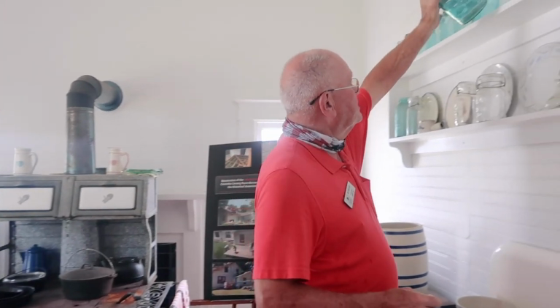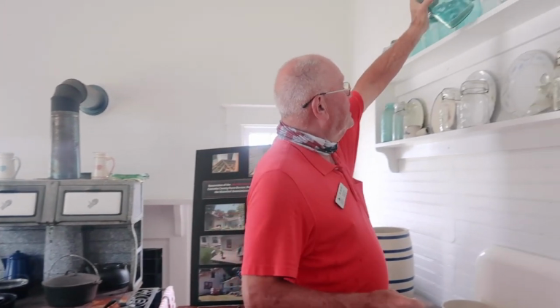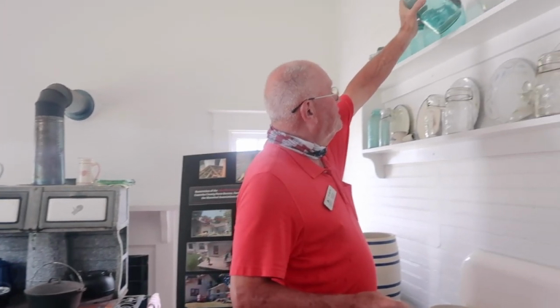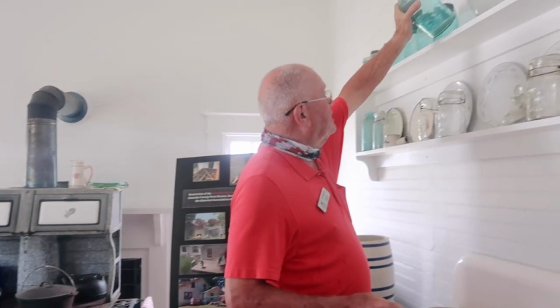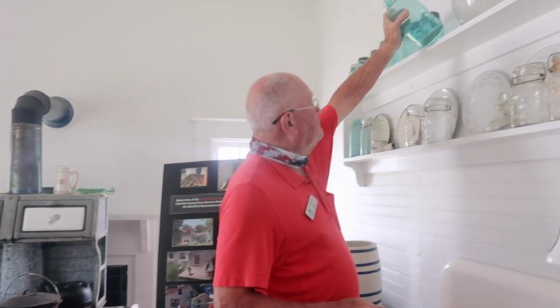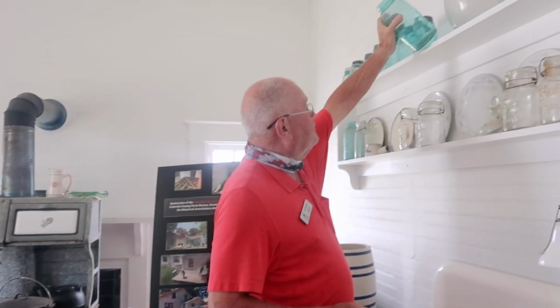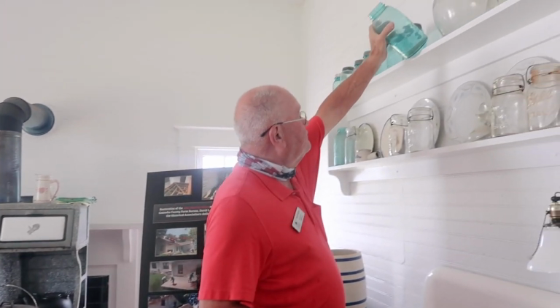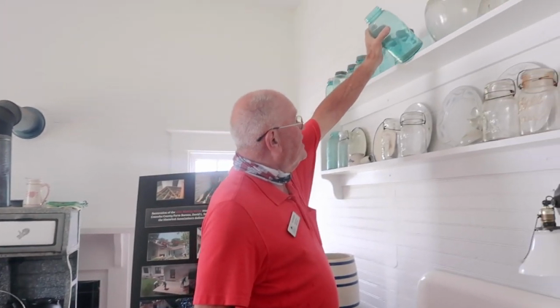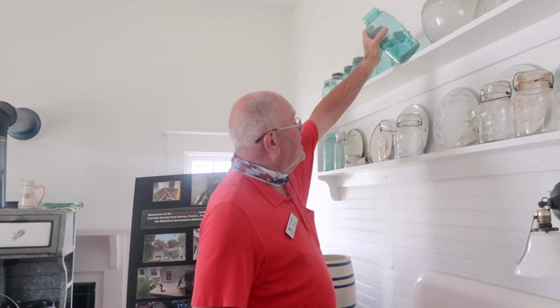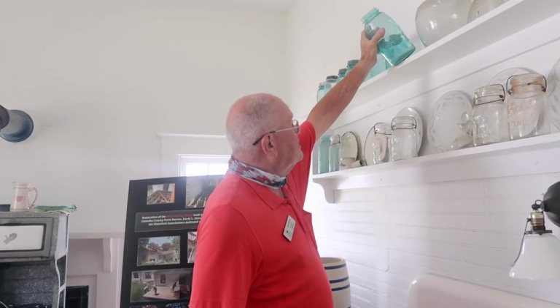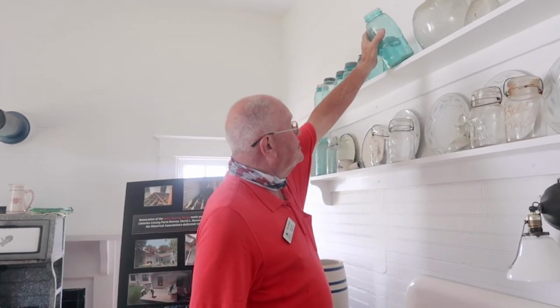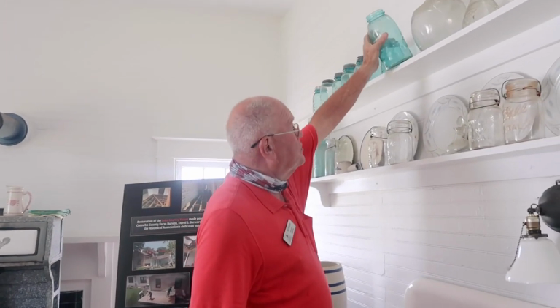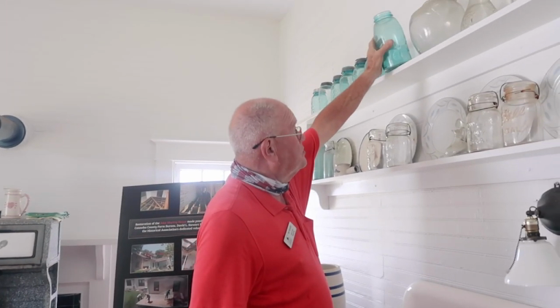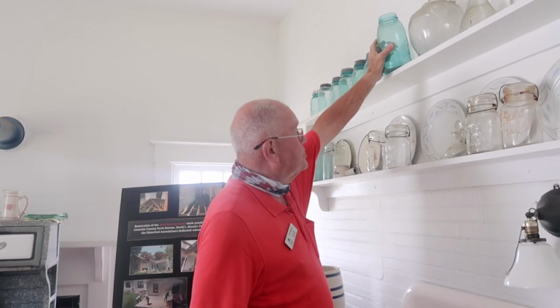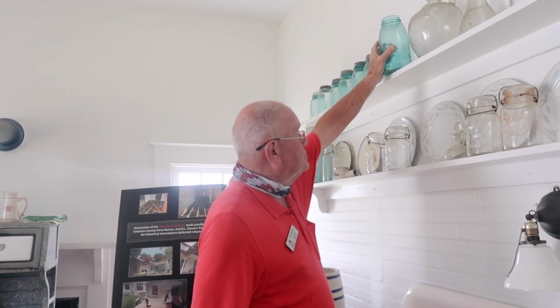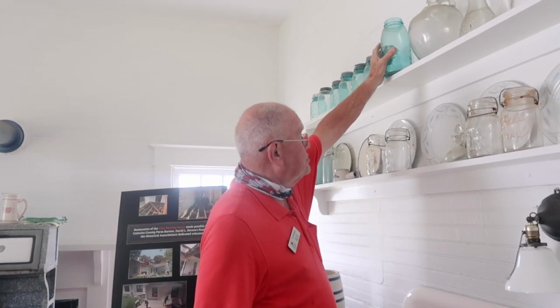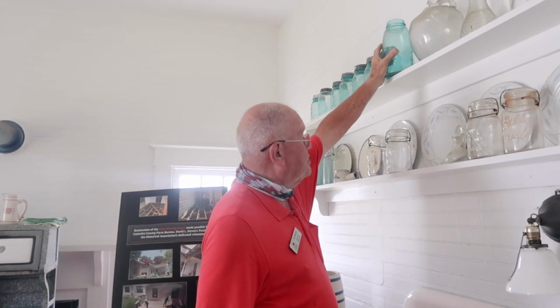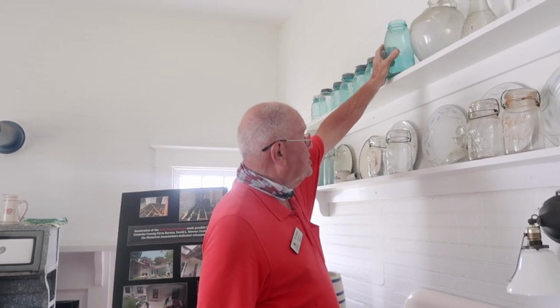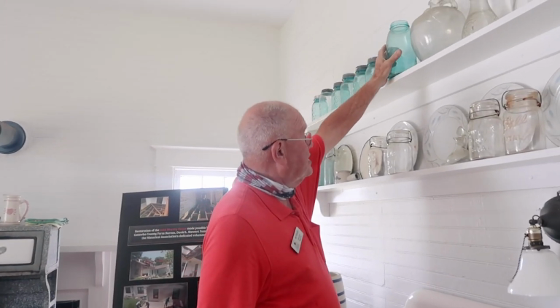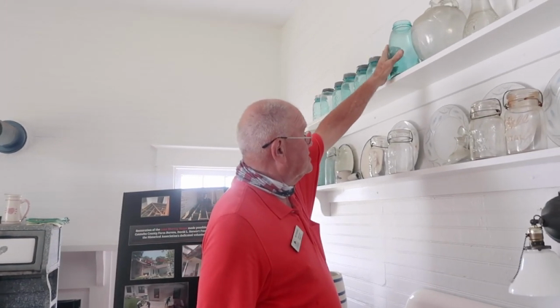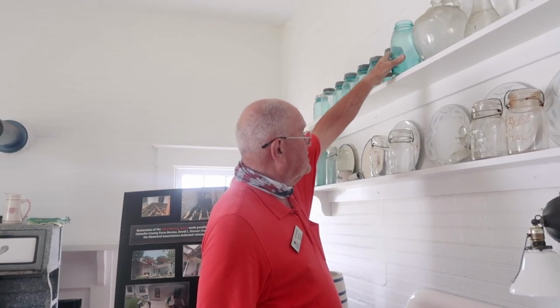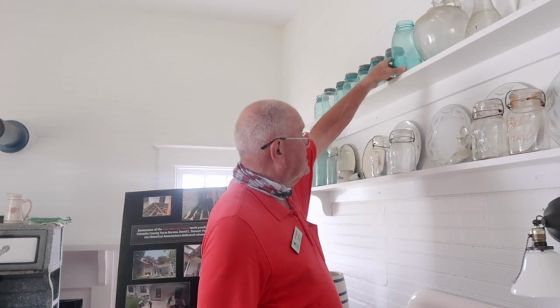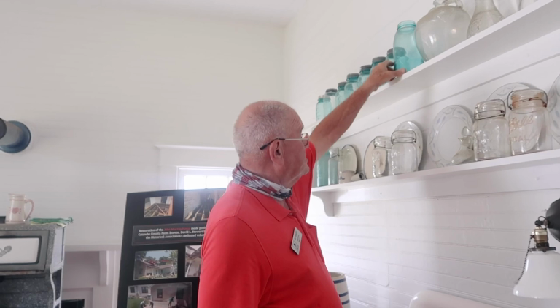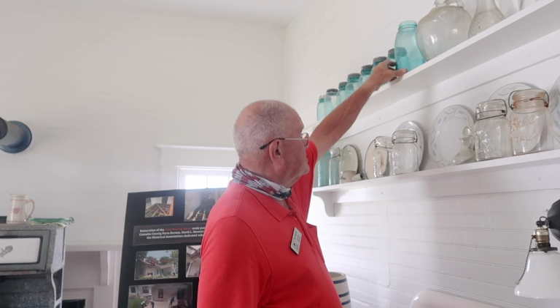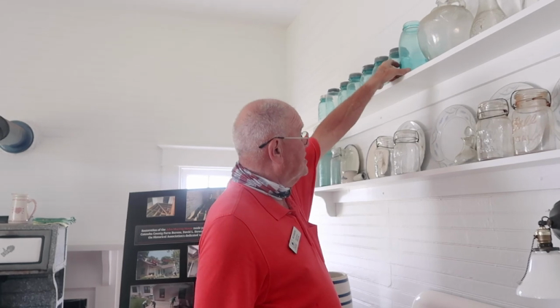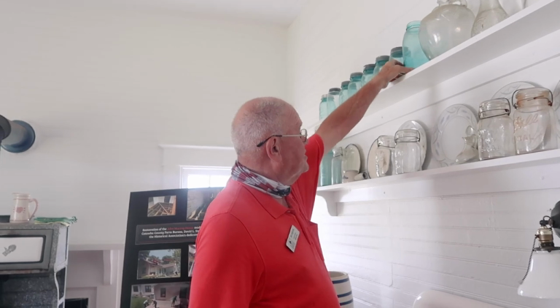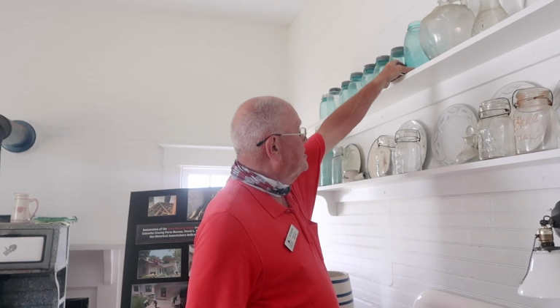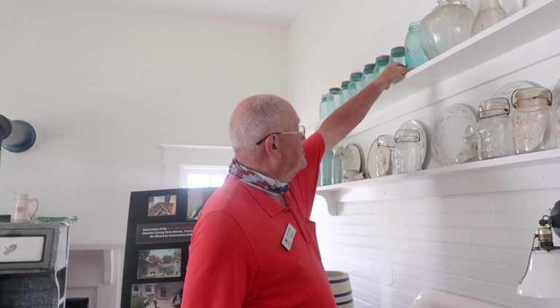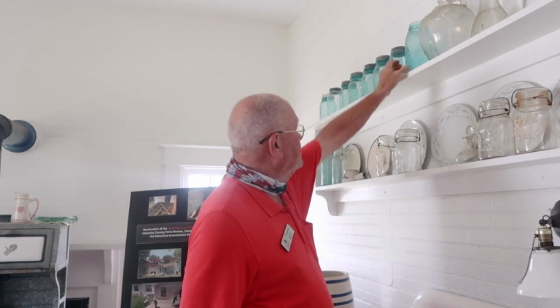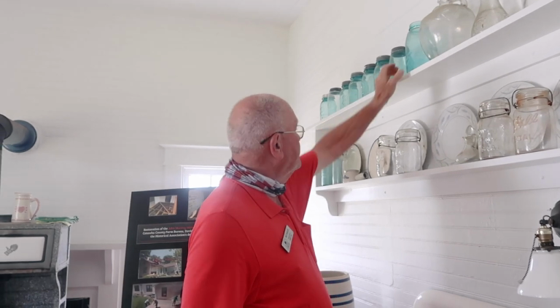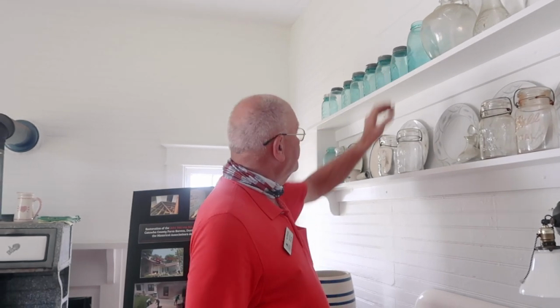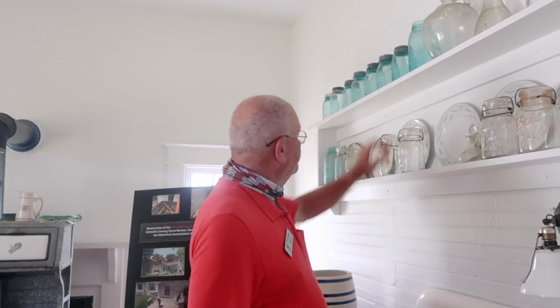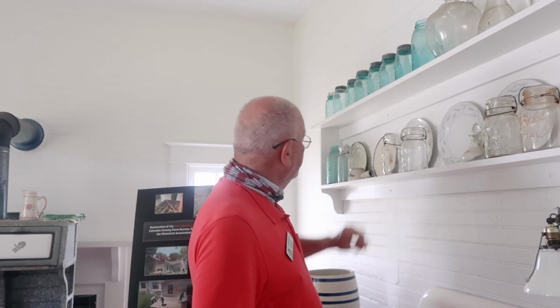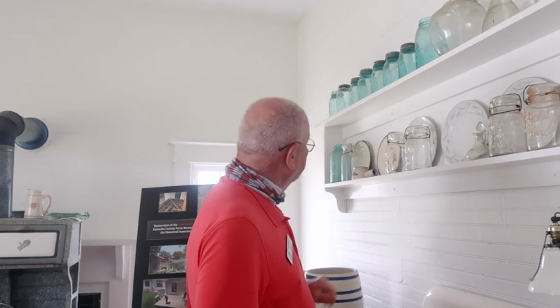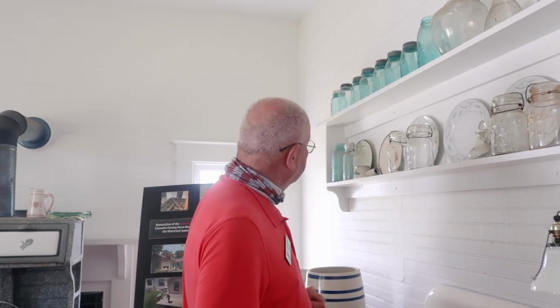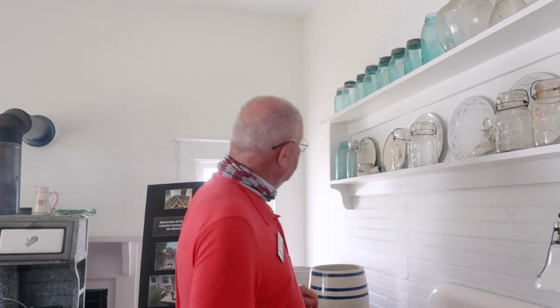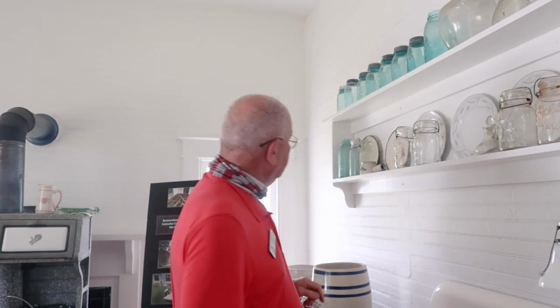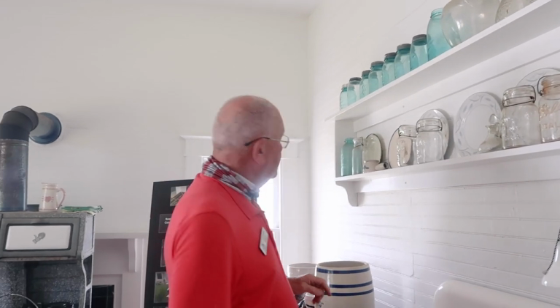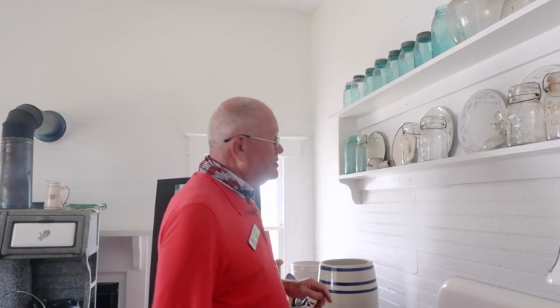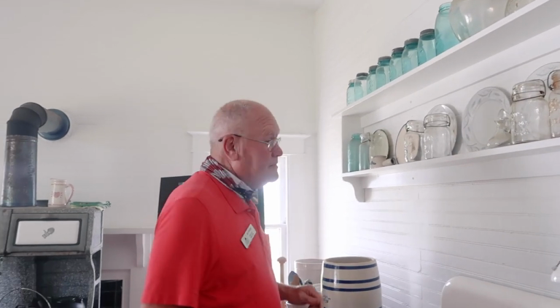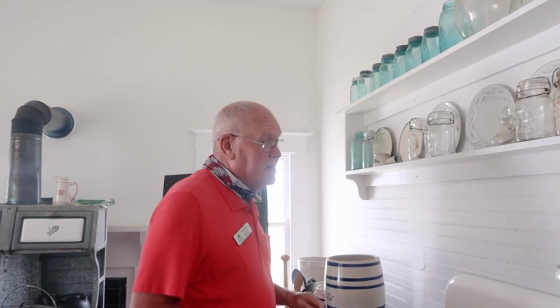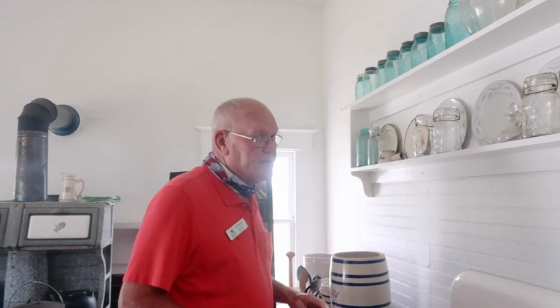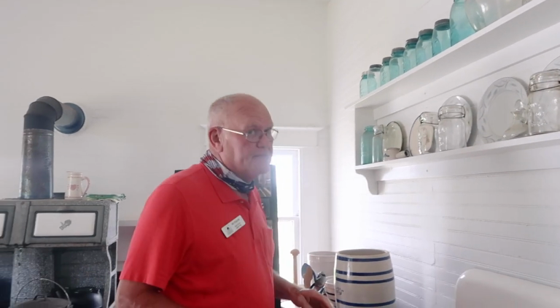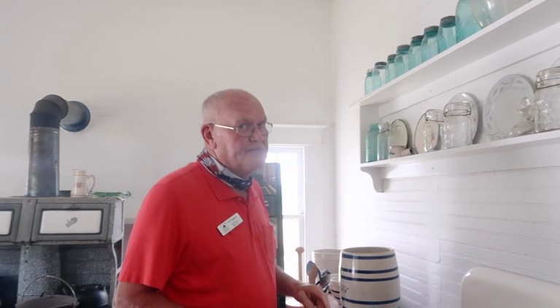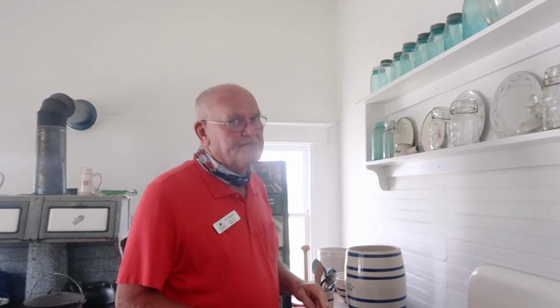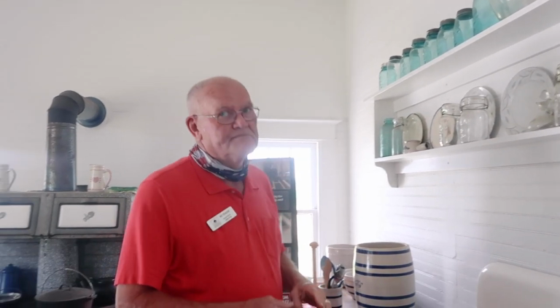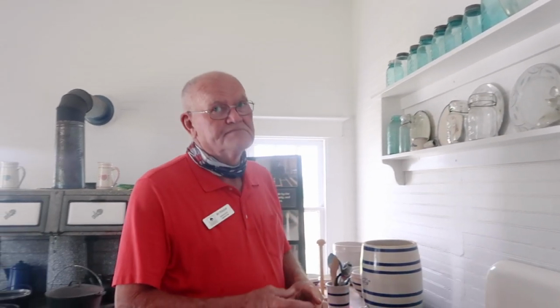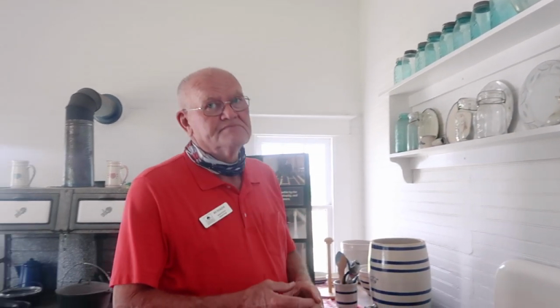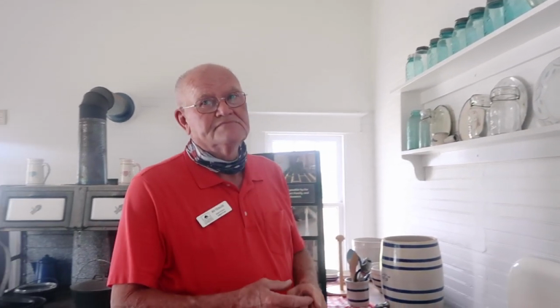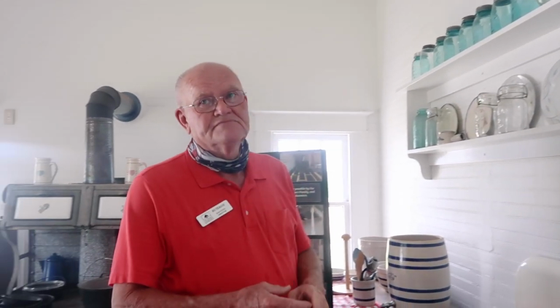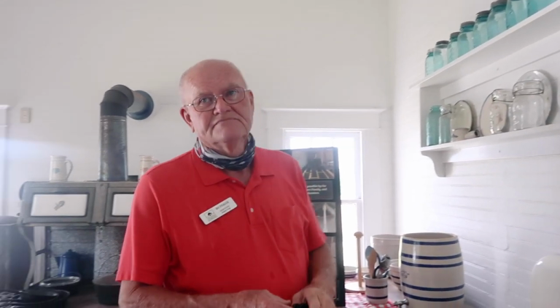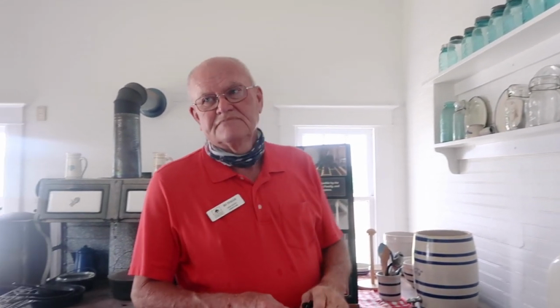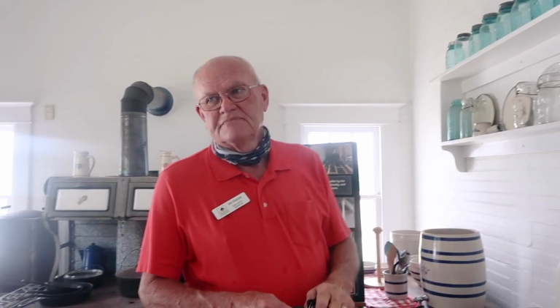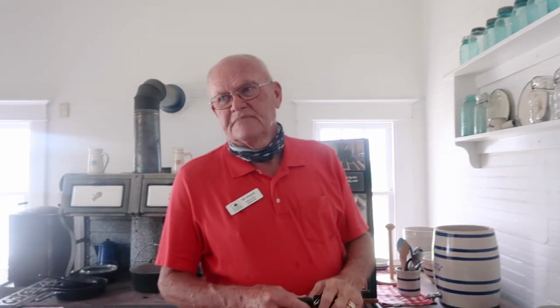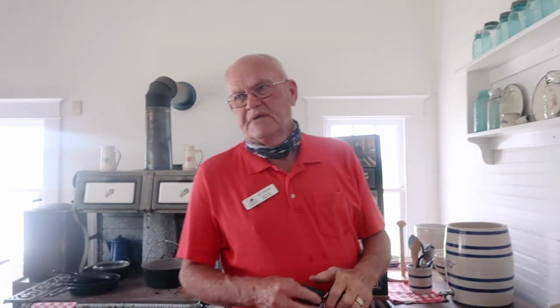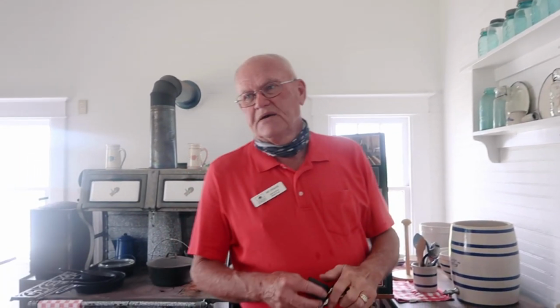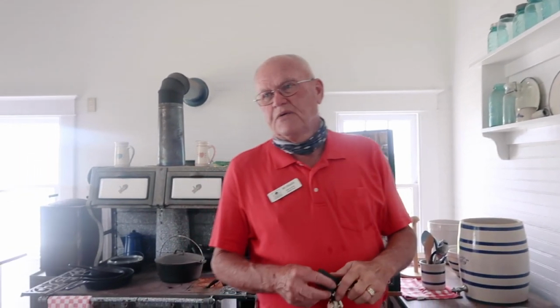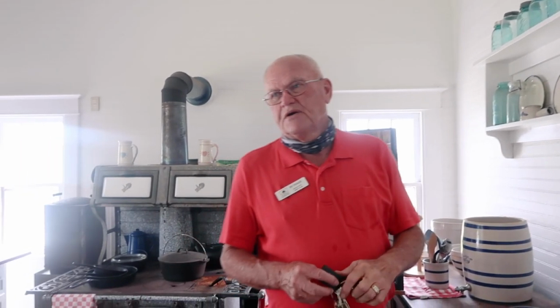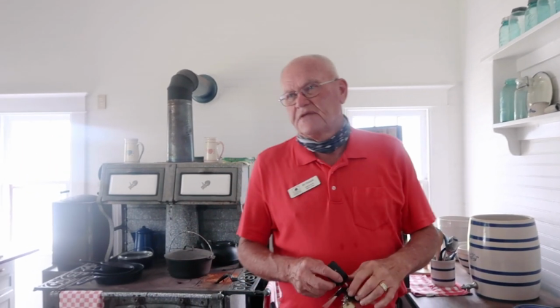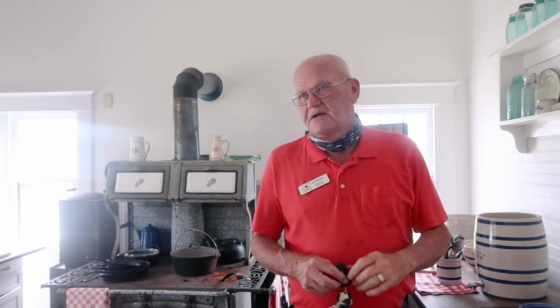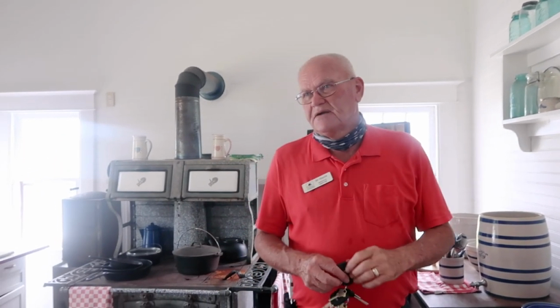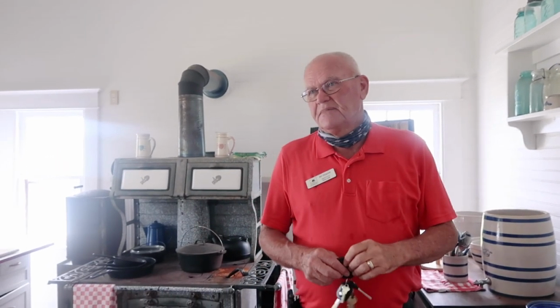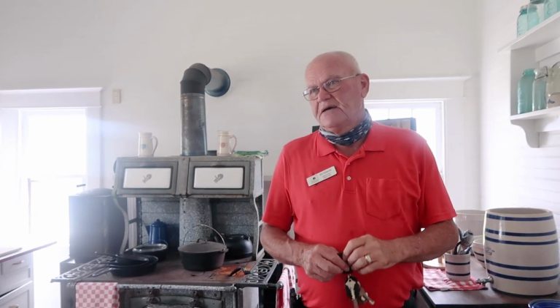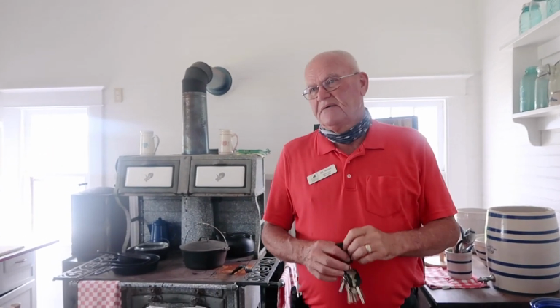Now, if you find an old blue jar like that that's got number 13 on the bottom, they work a little bit.